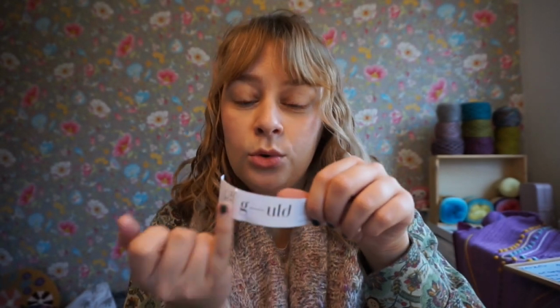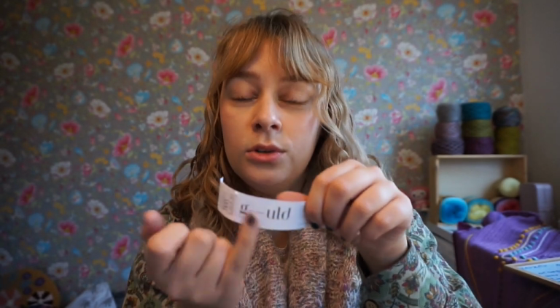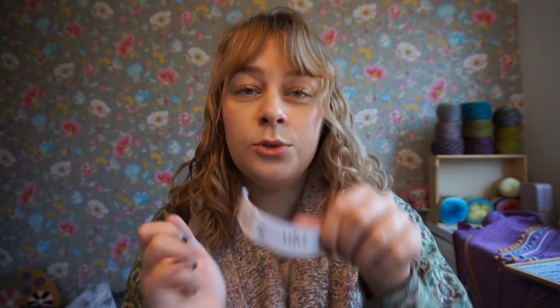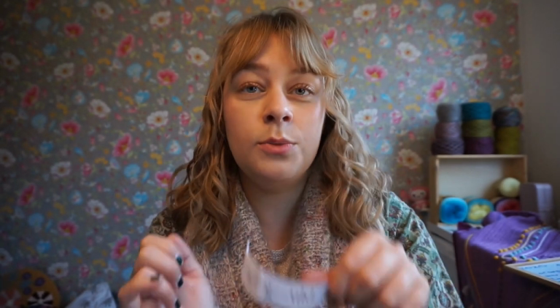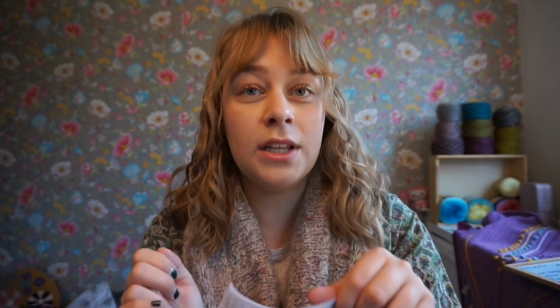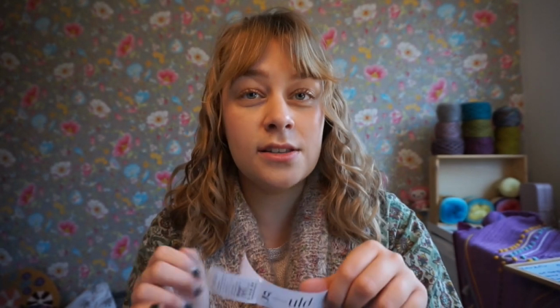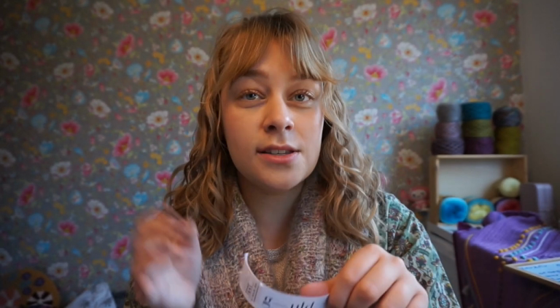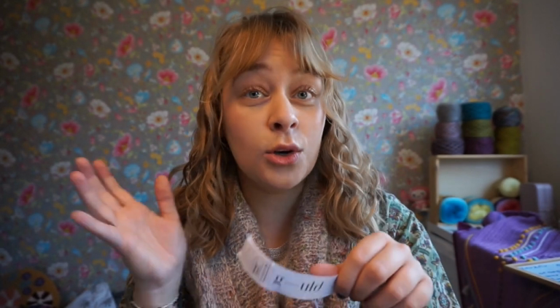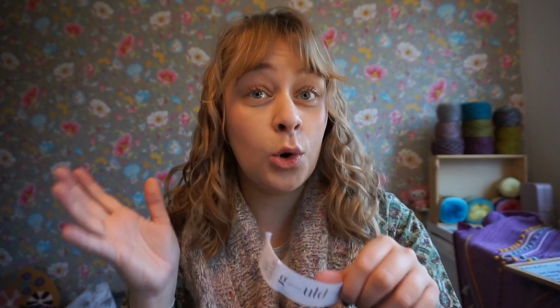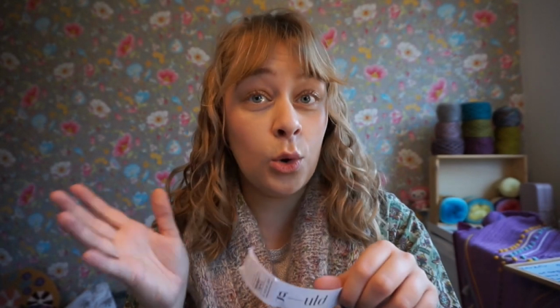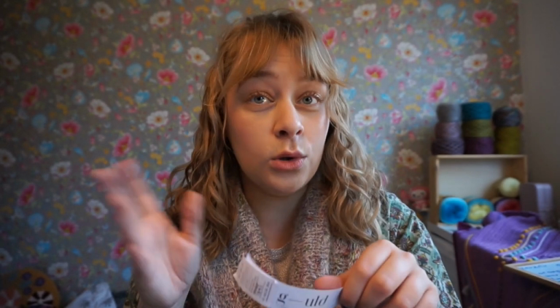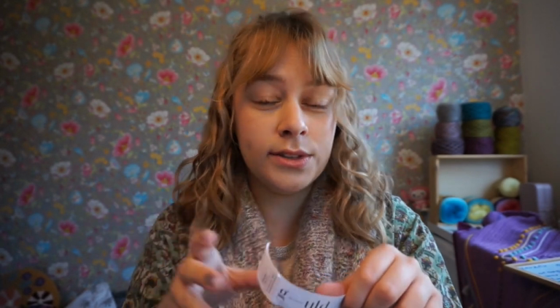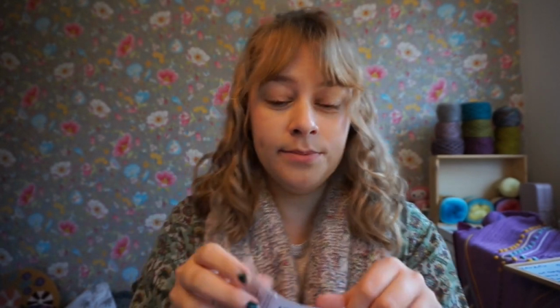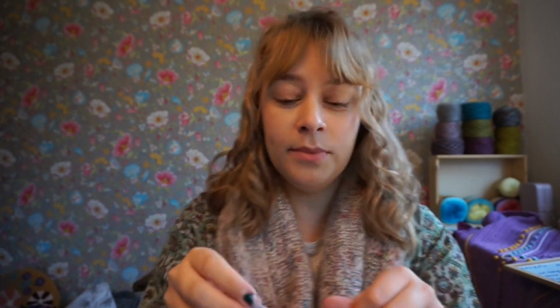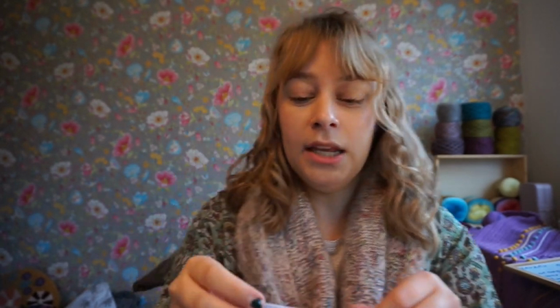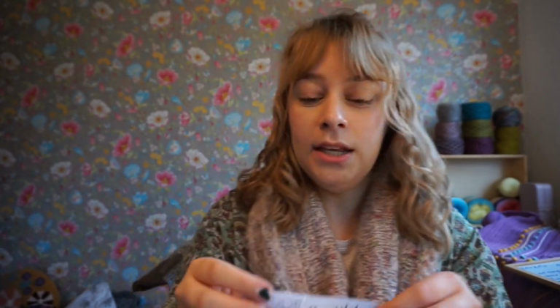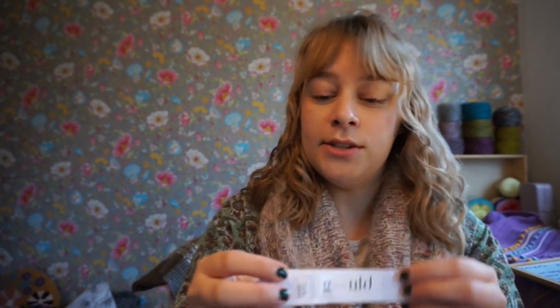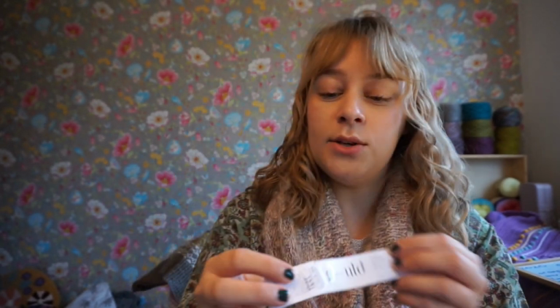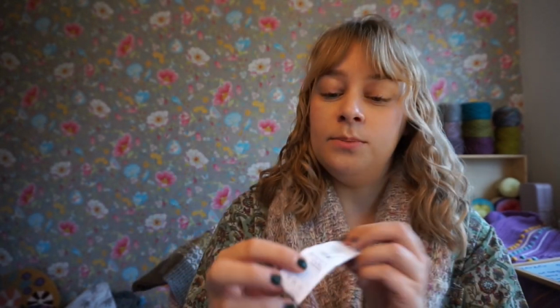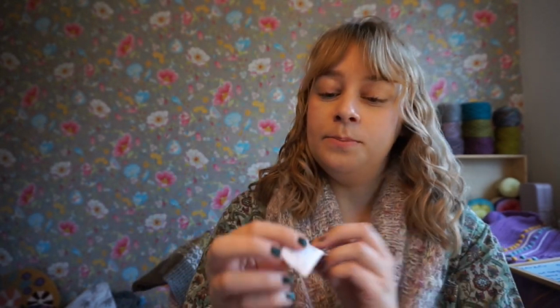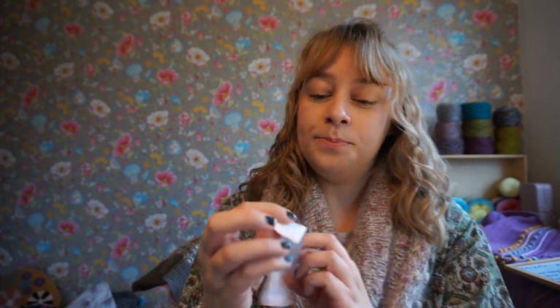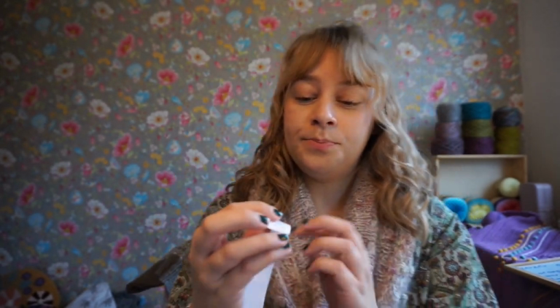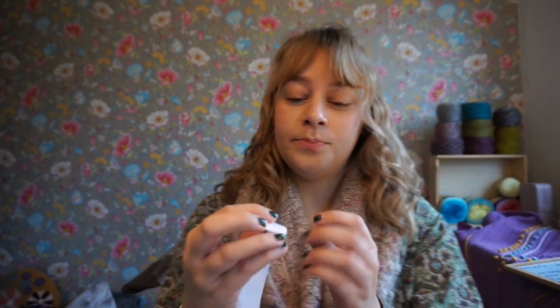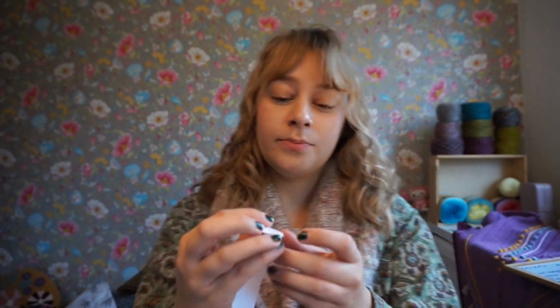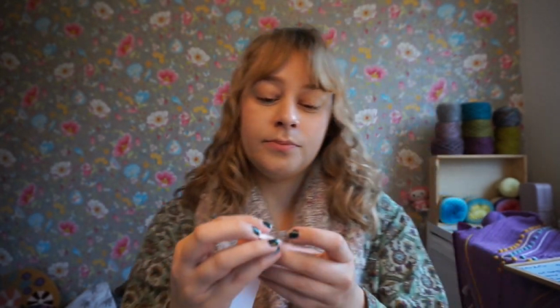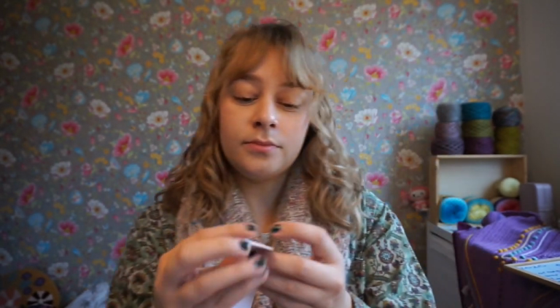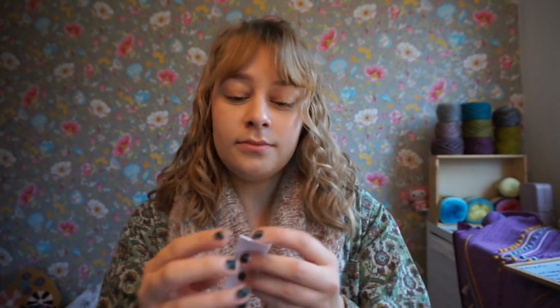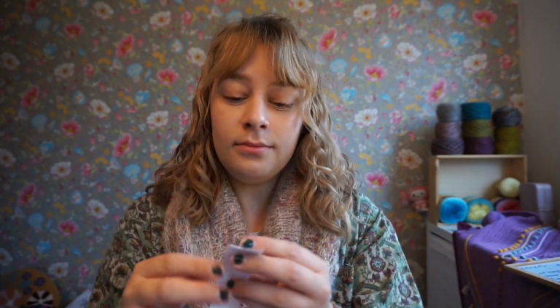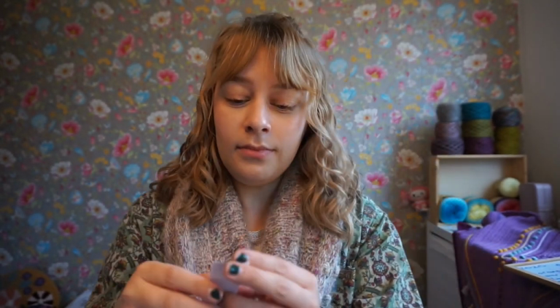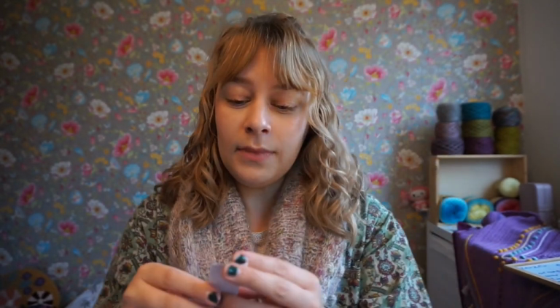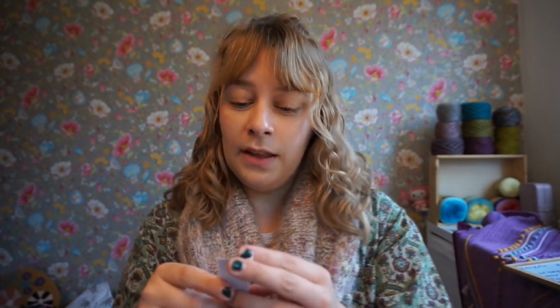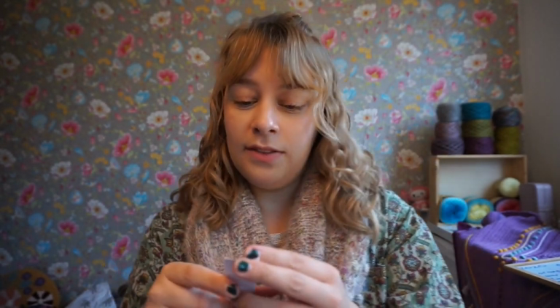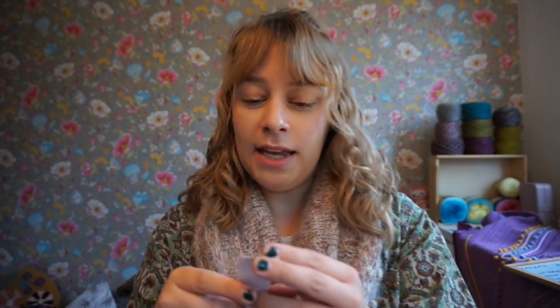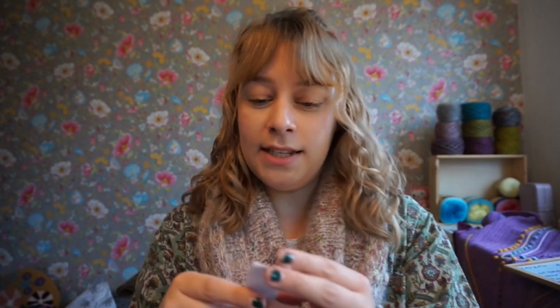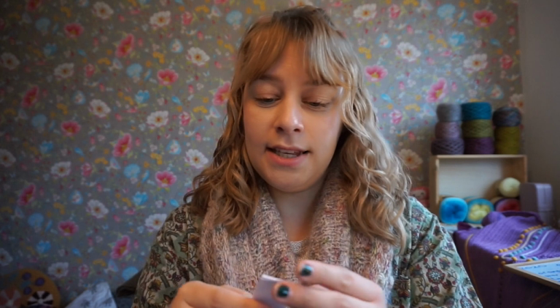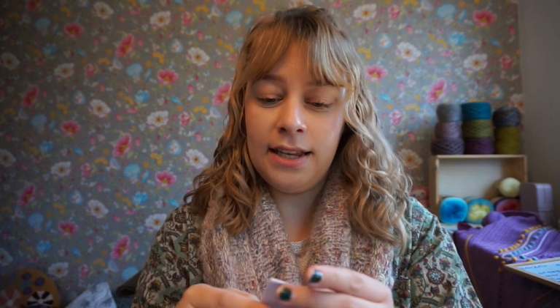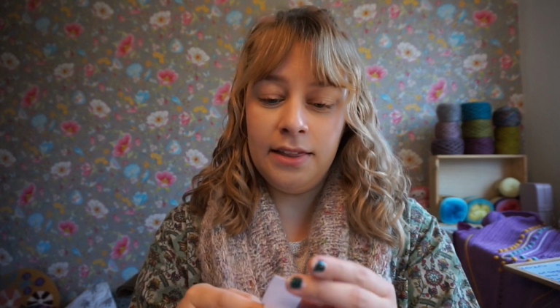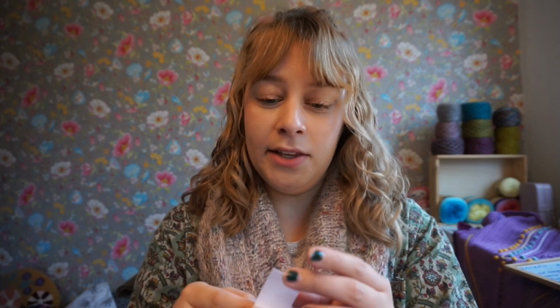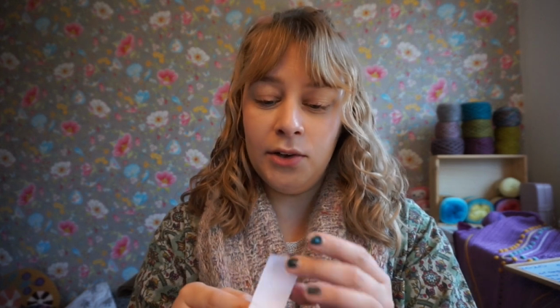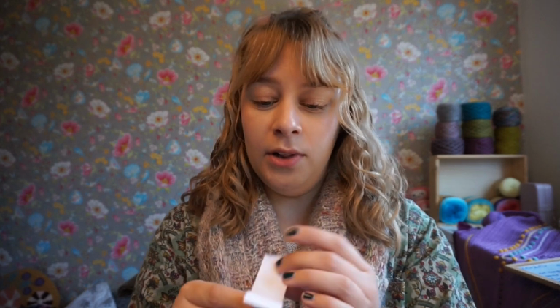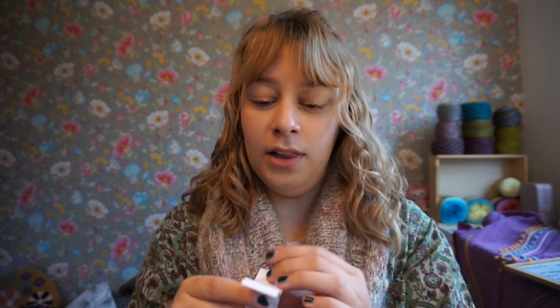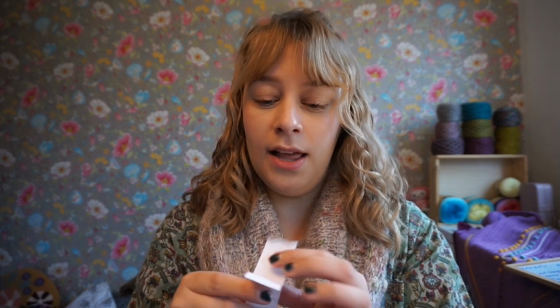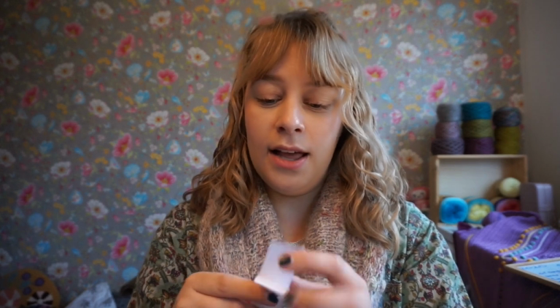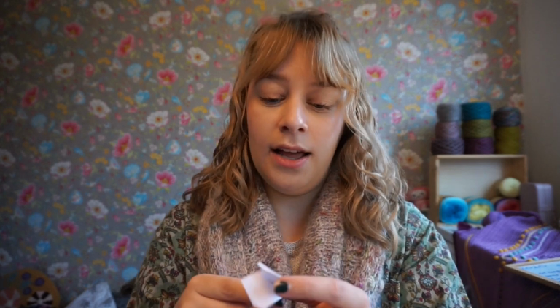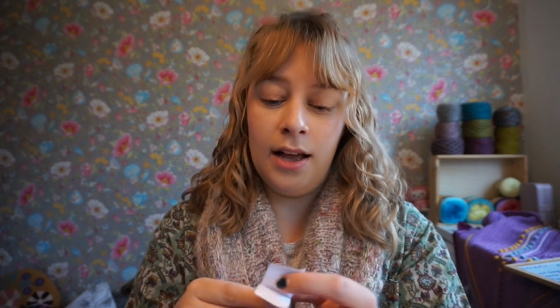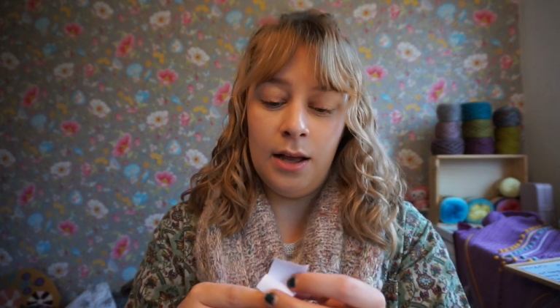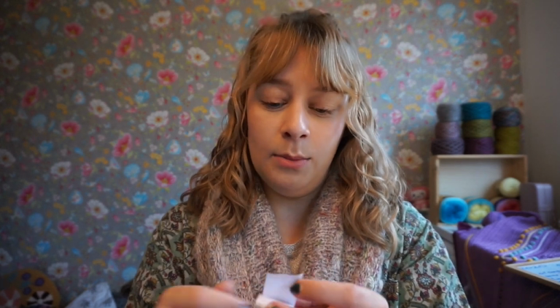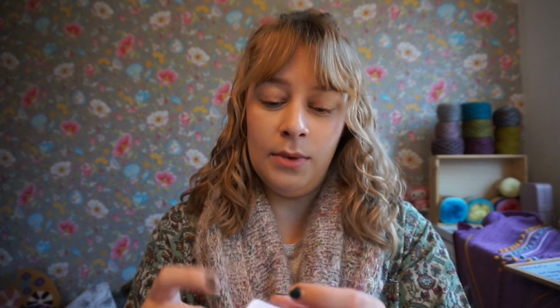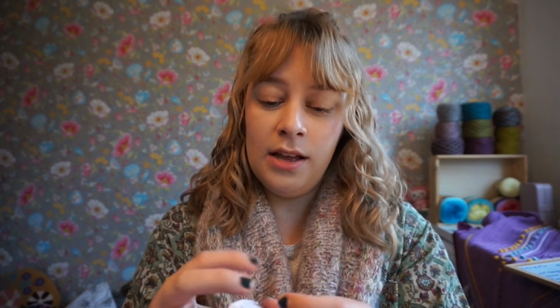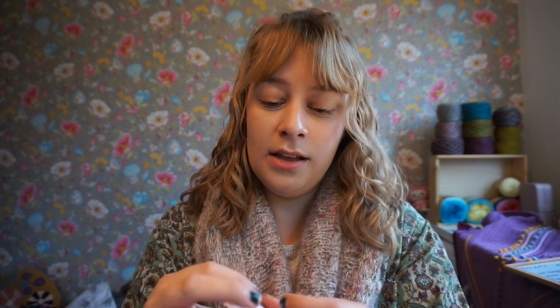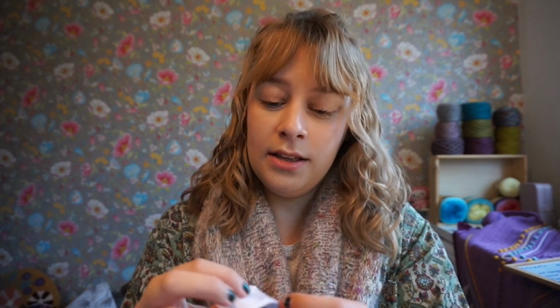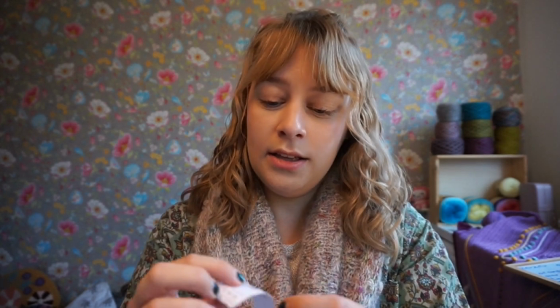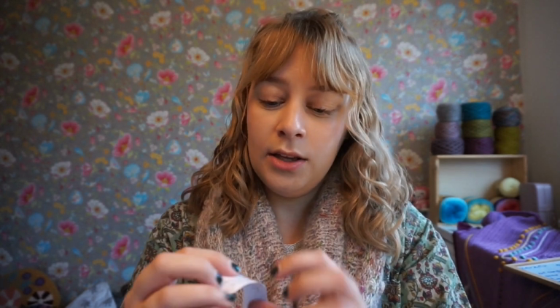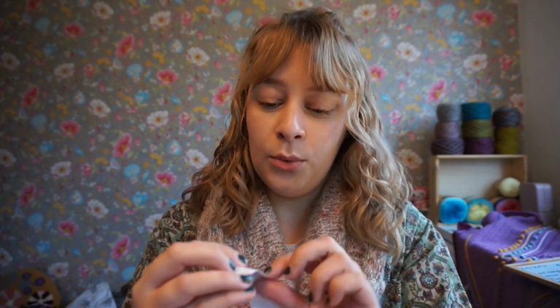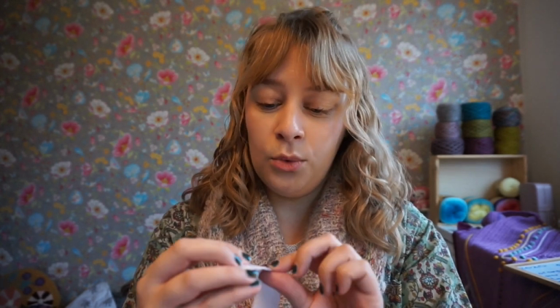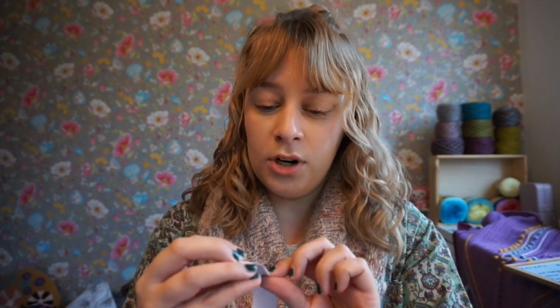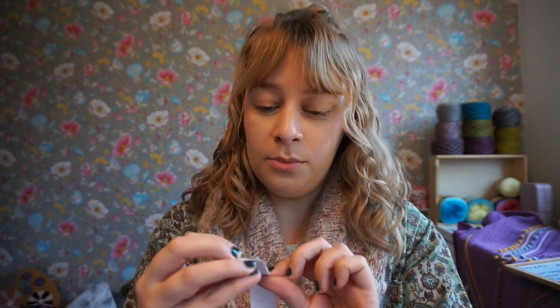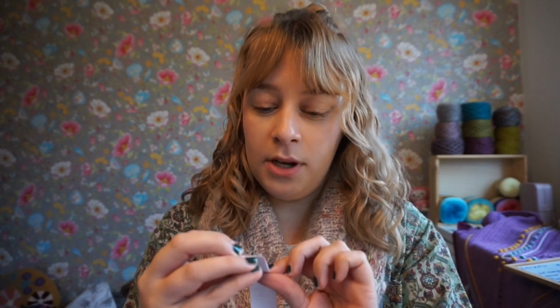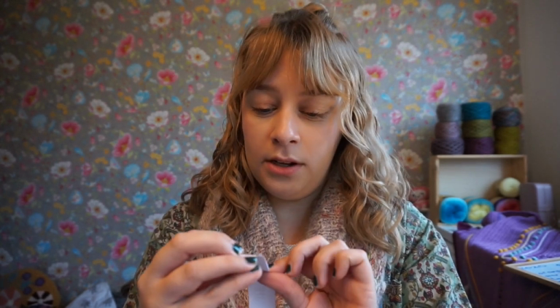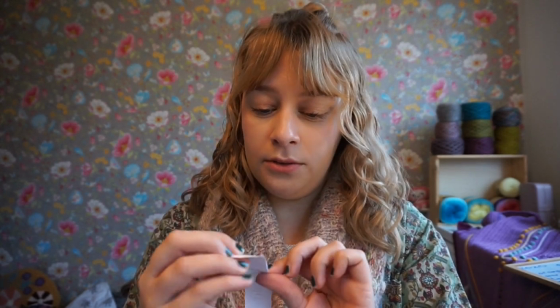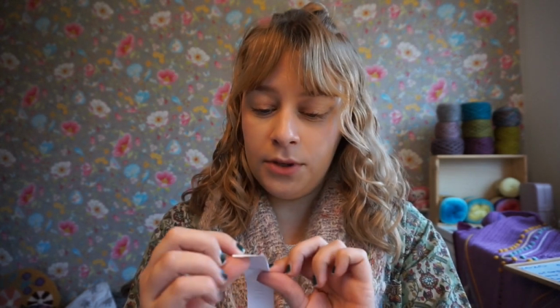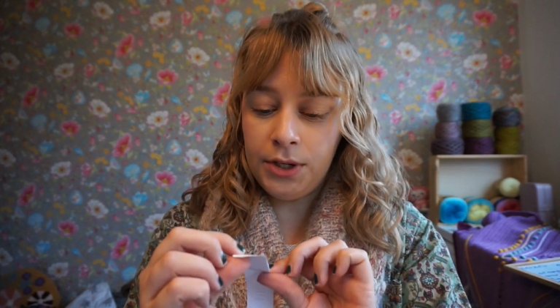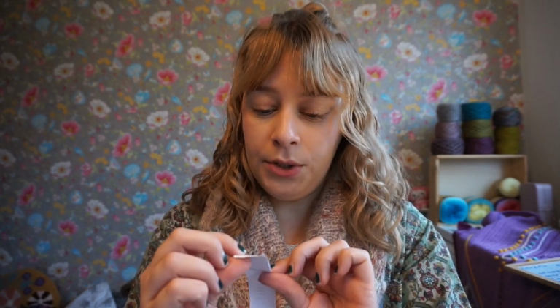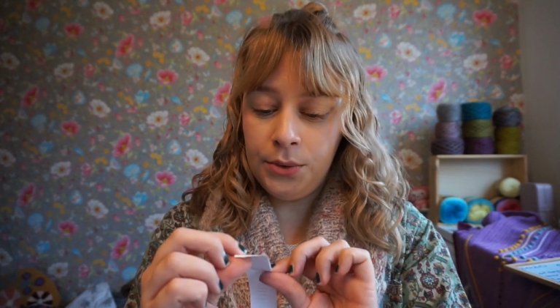'Guld' means gold. That's a little word pun for you.